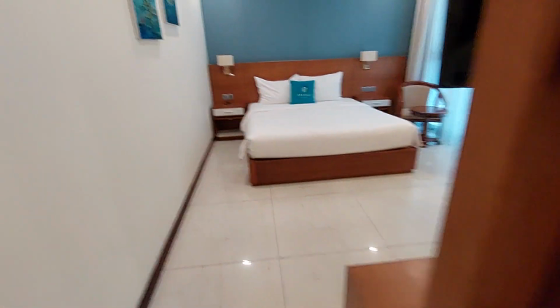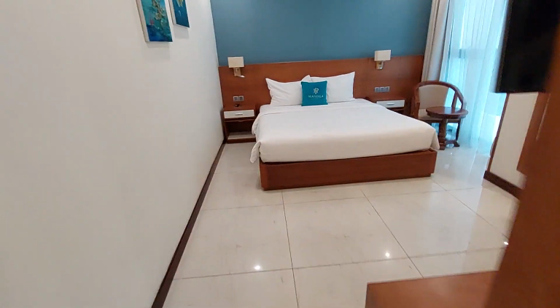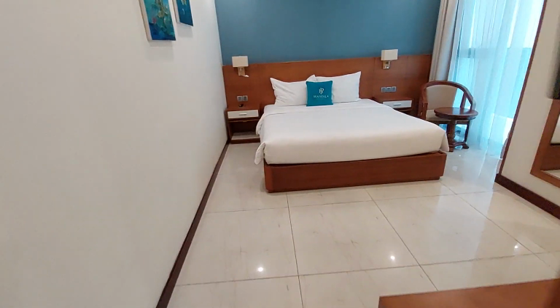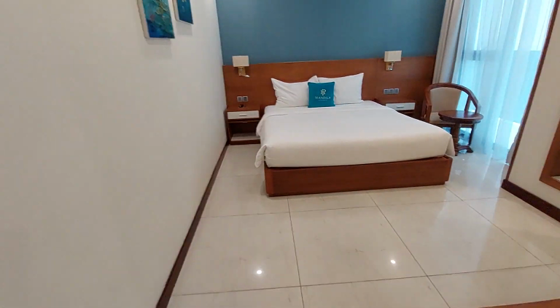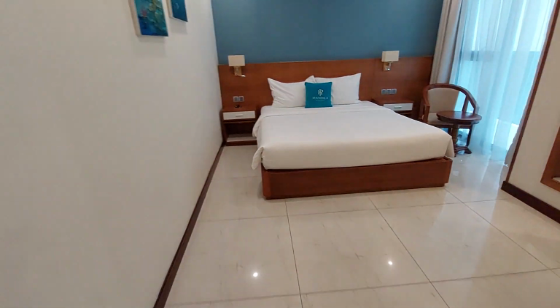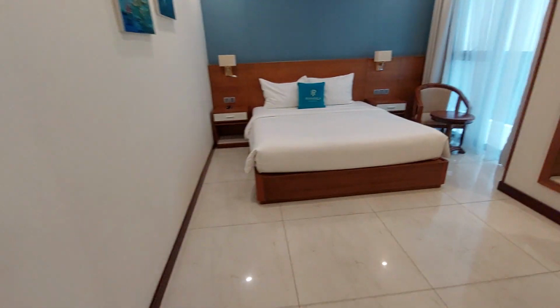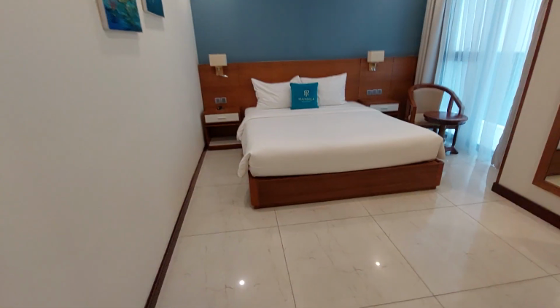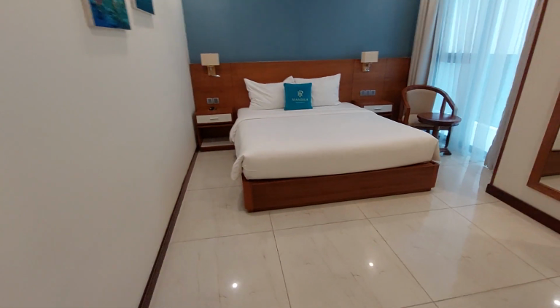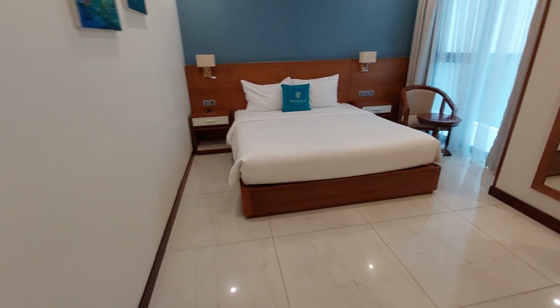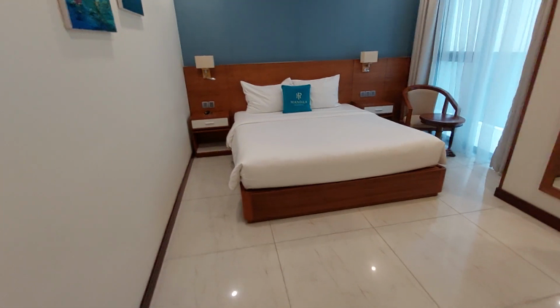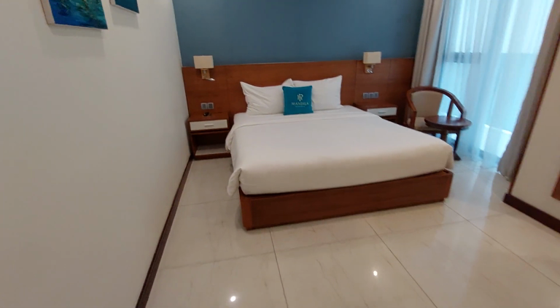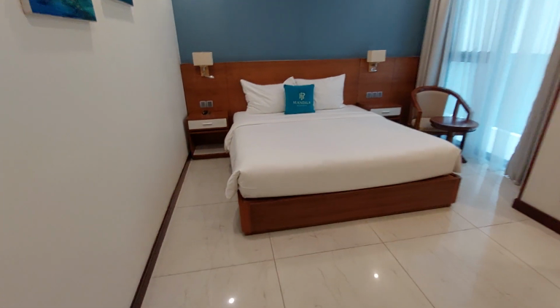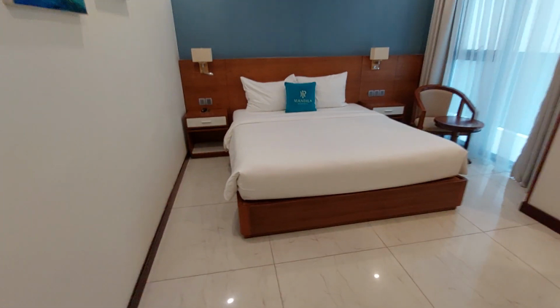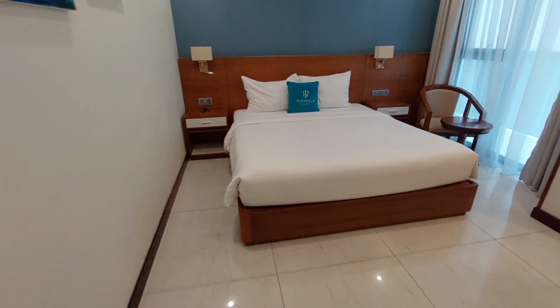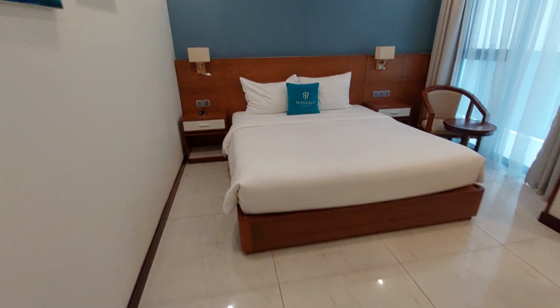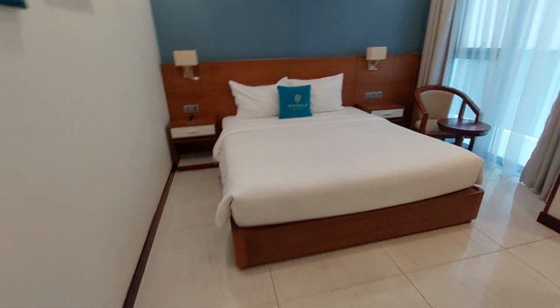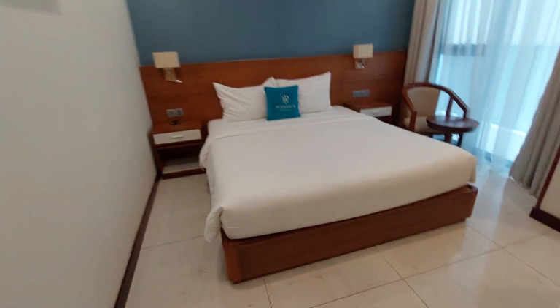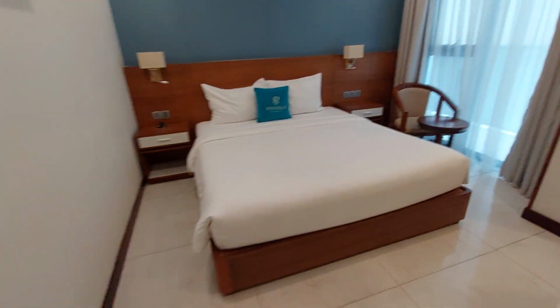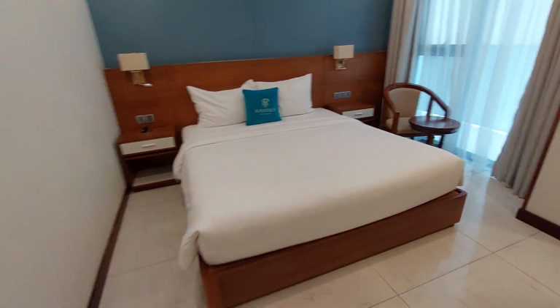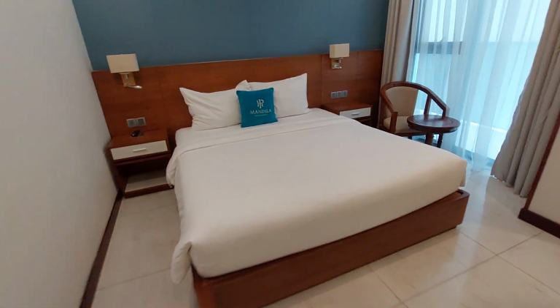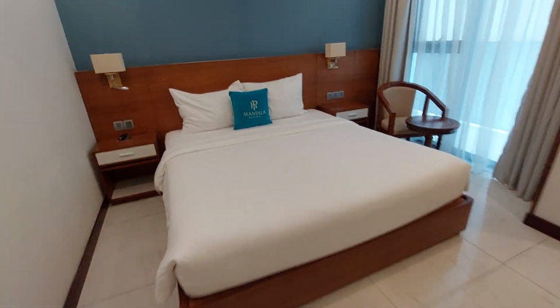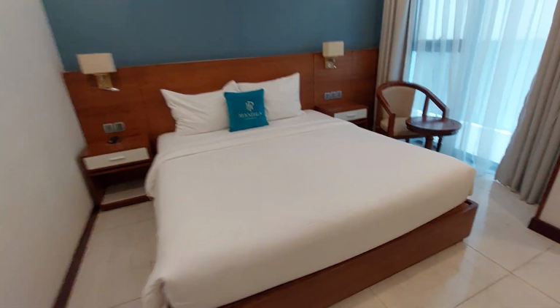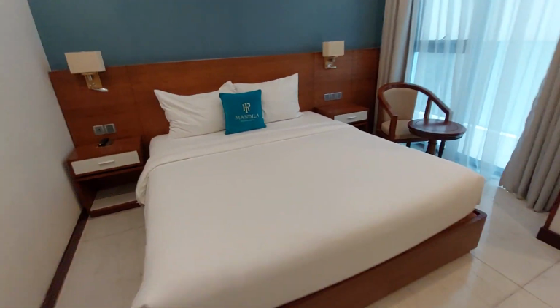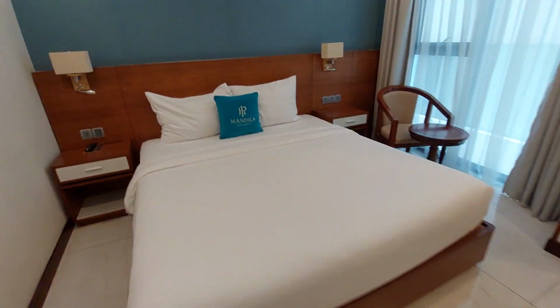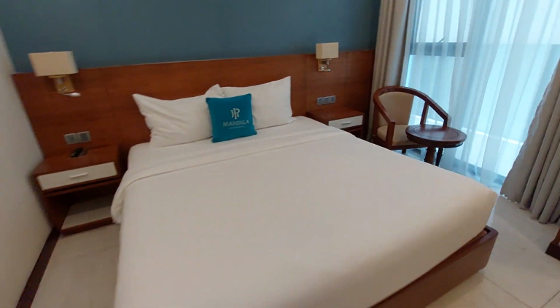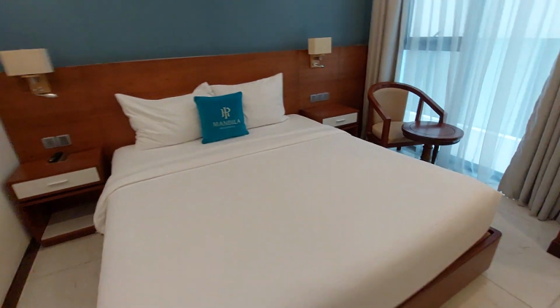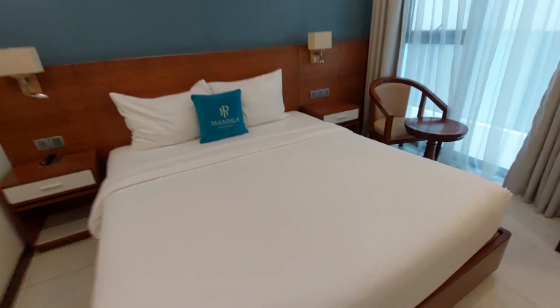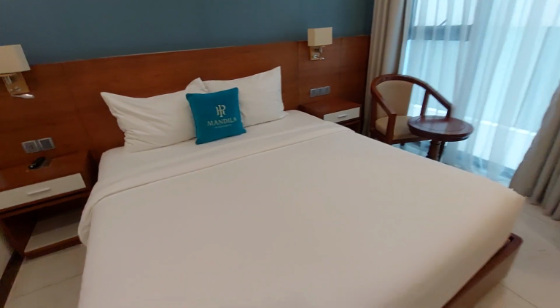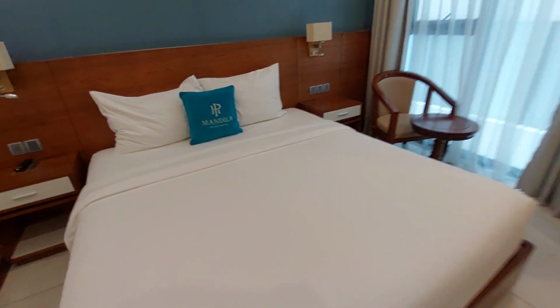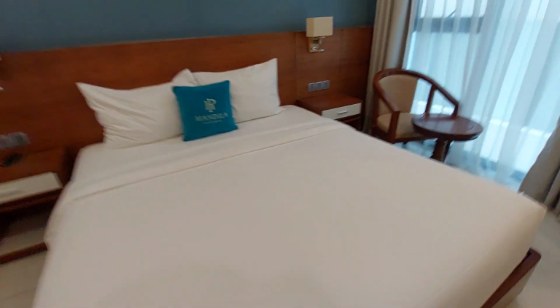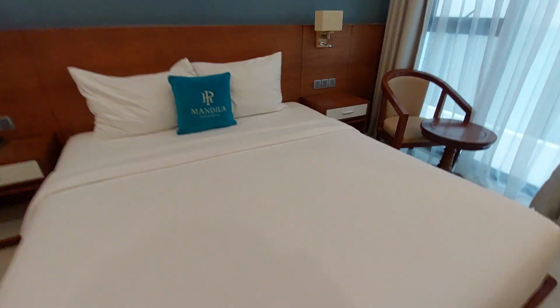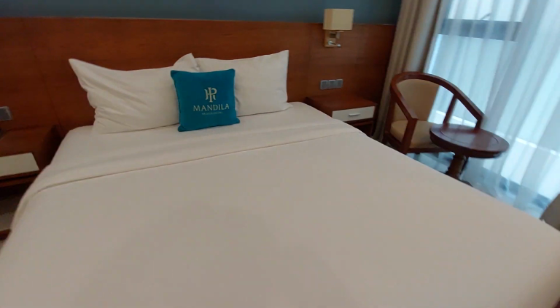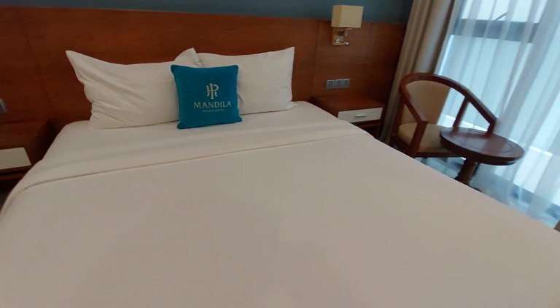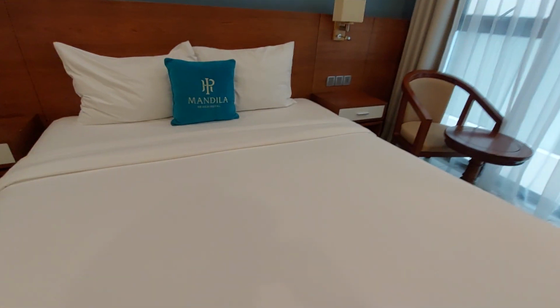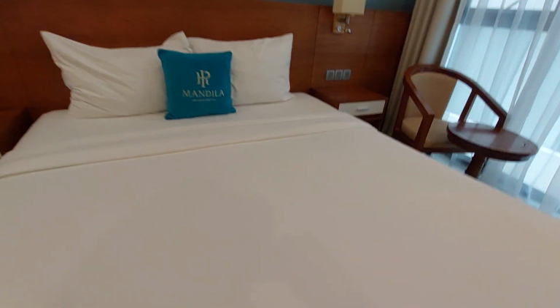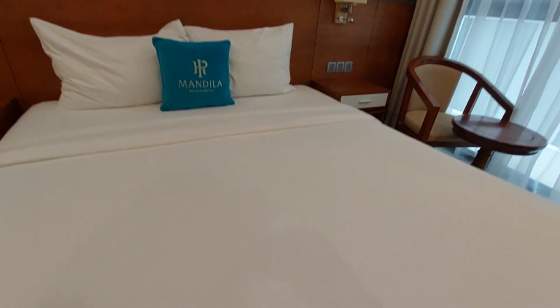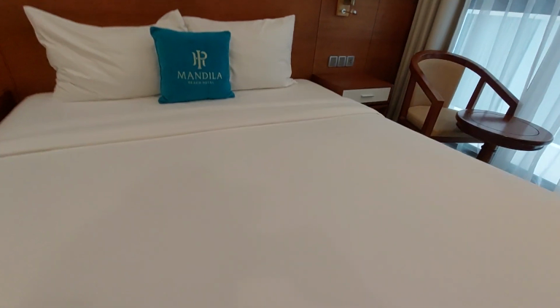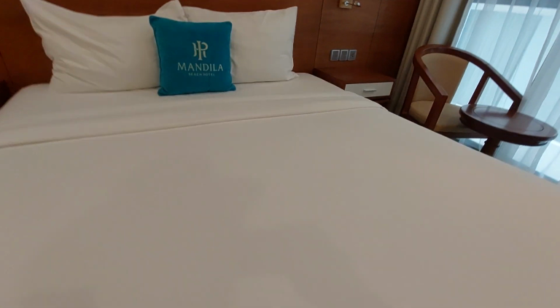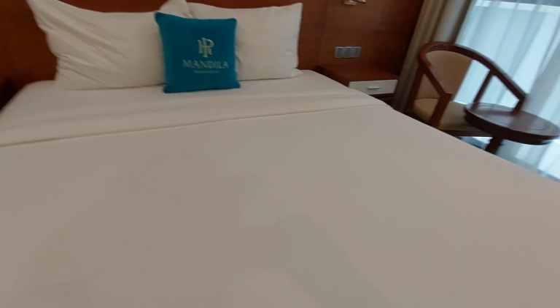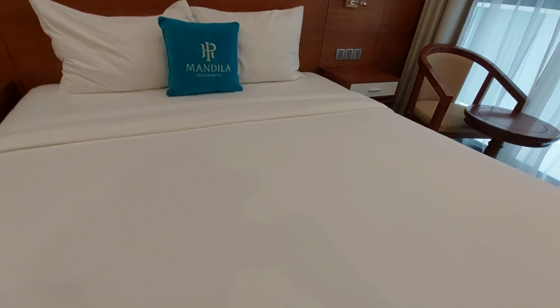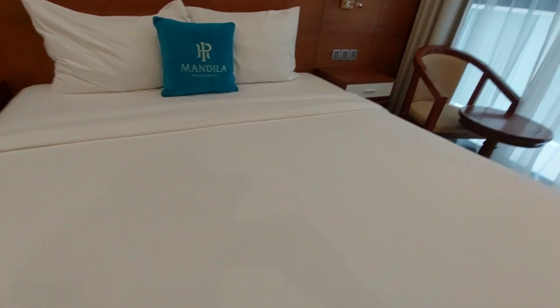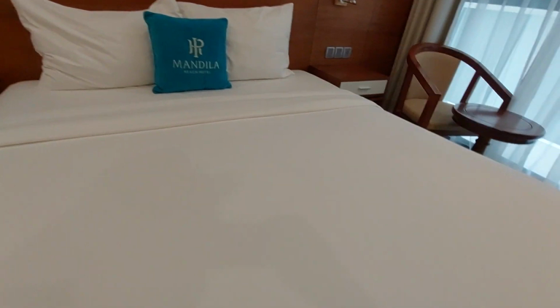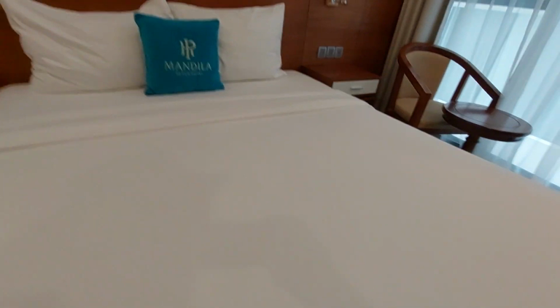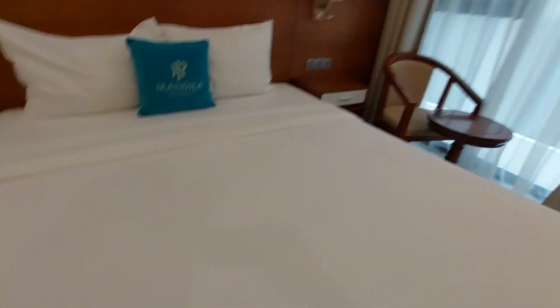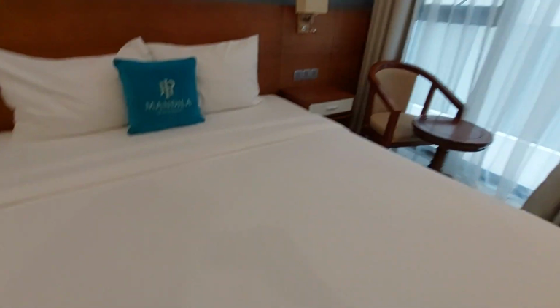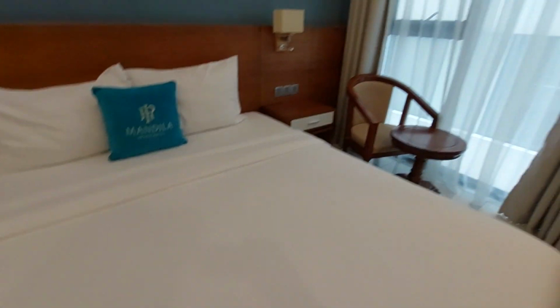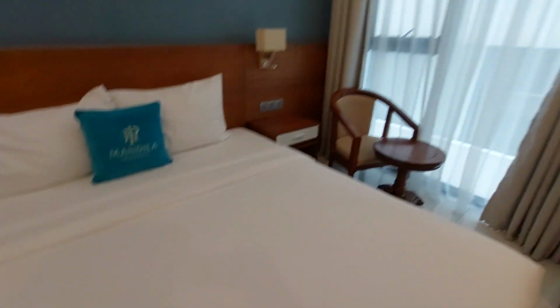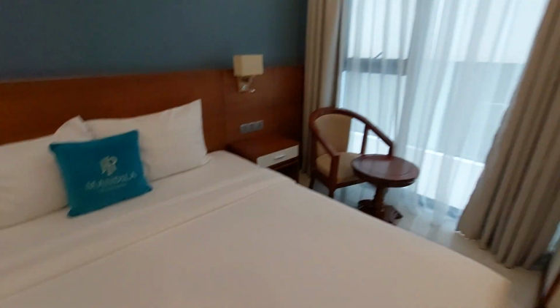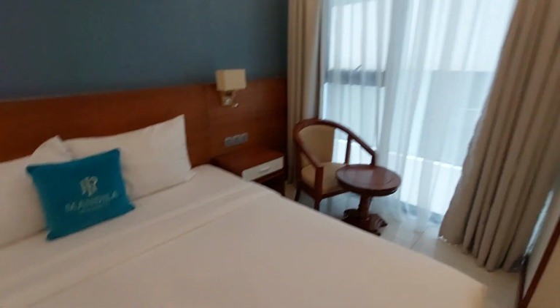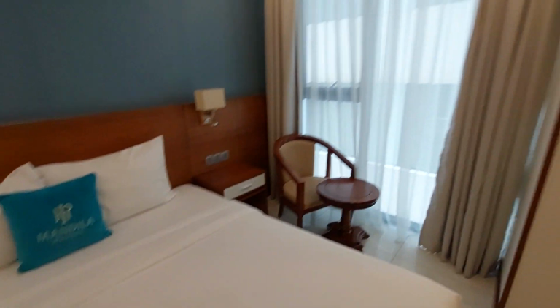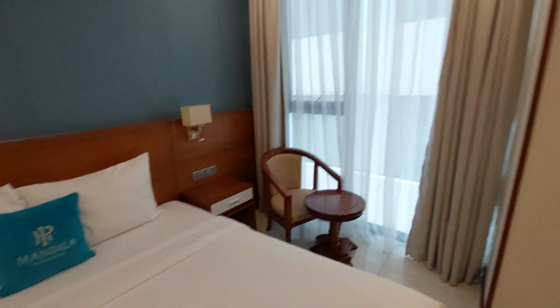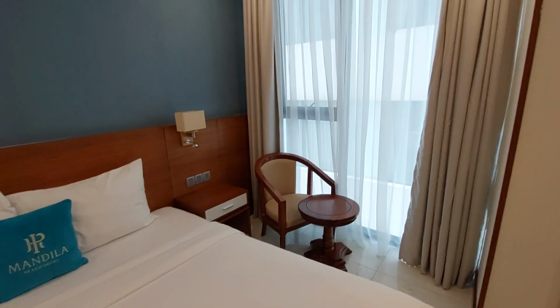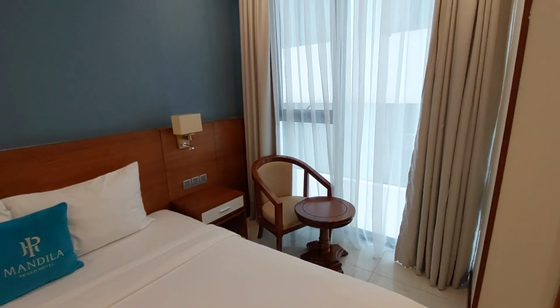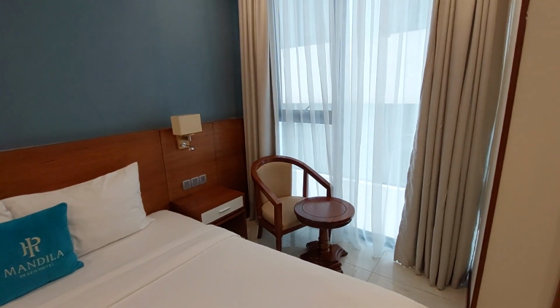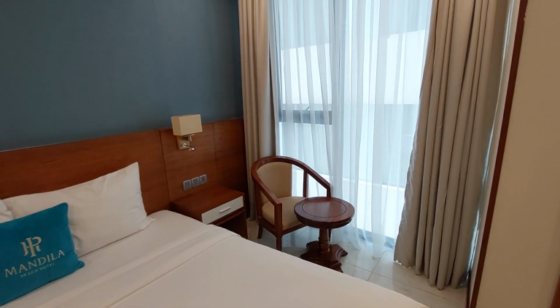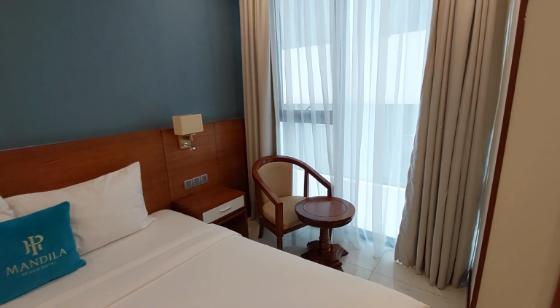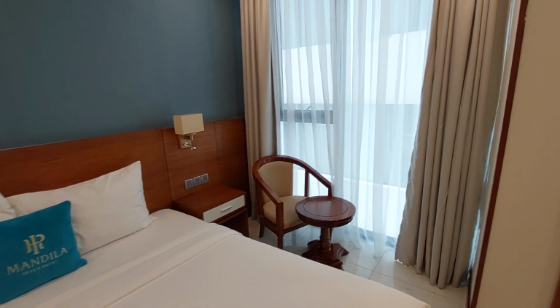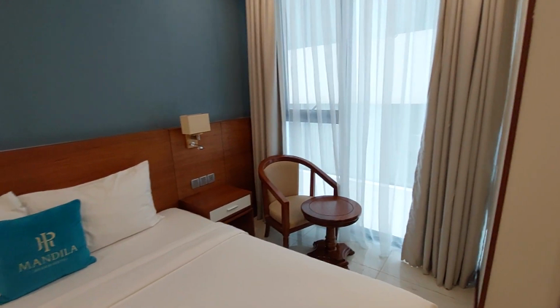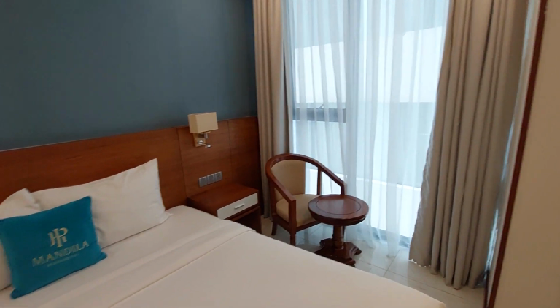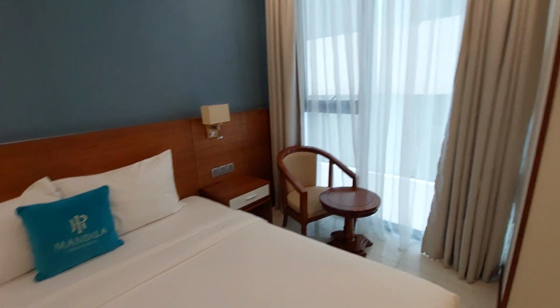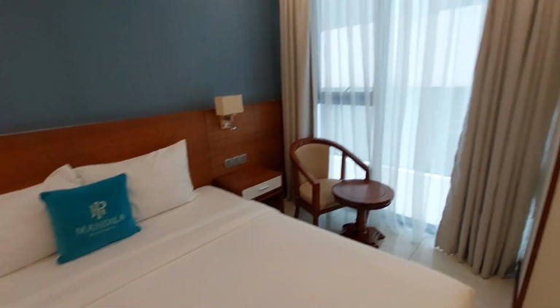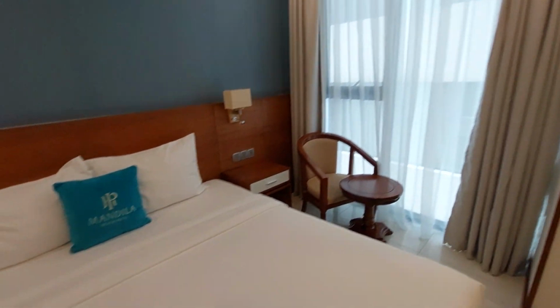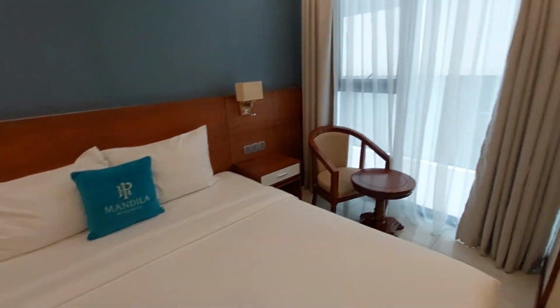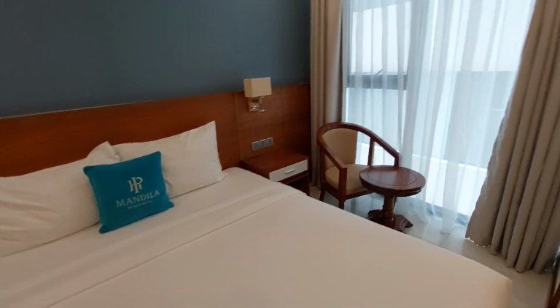The bed looks comfortable. Let's see if it's soft. Oh yeah, comfortable soft mattress.